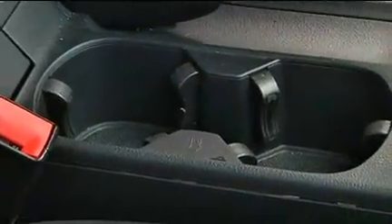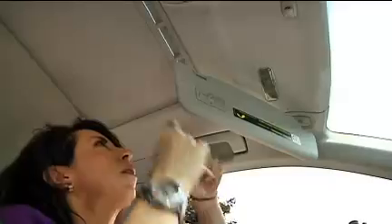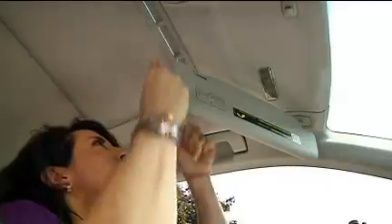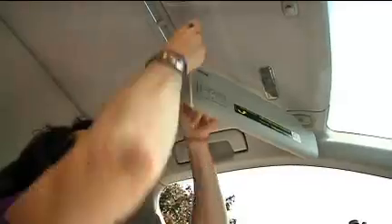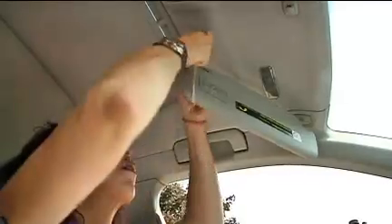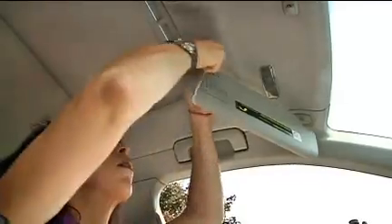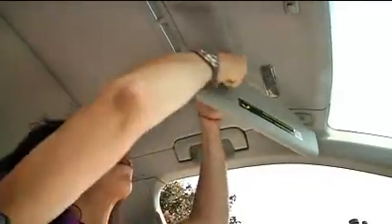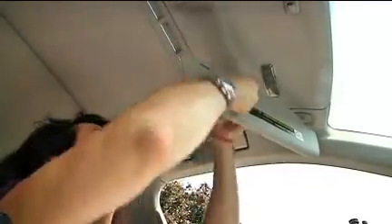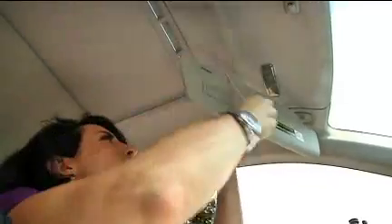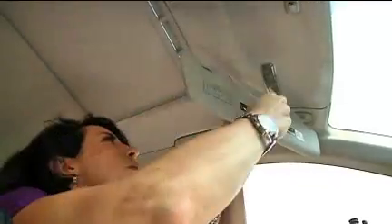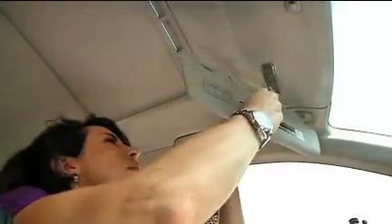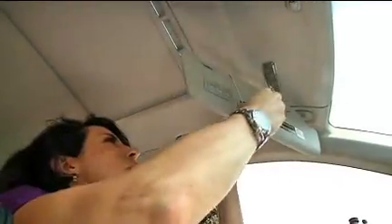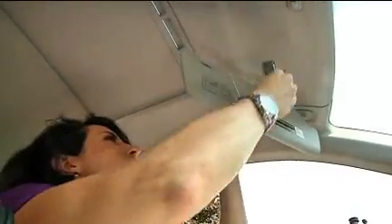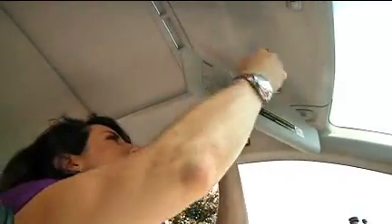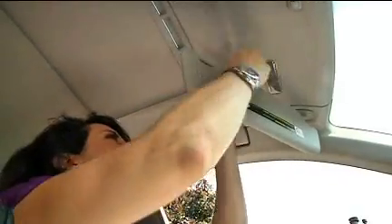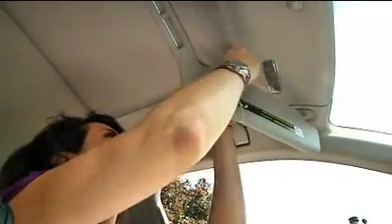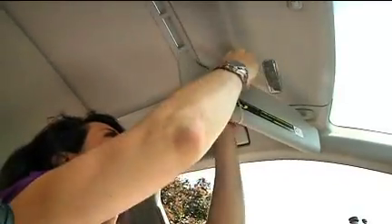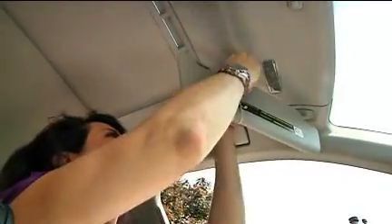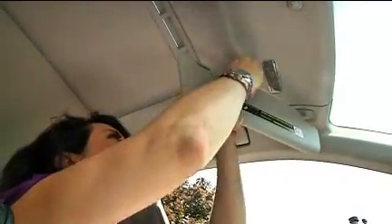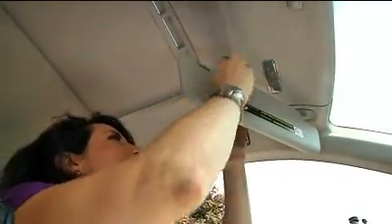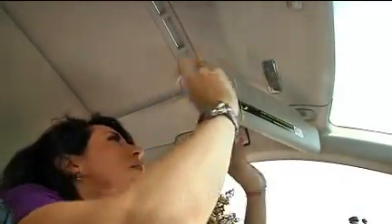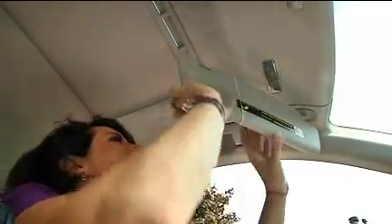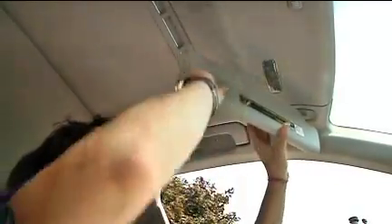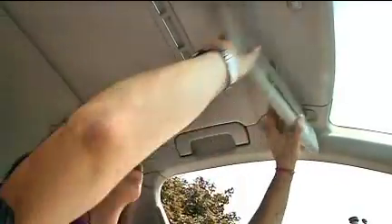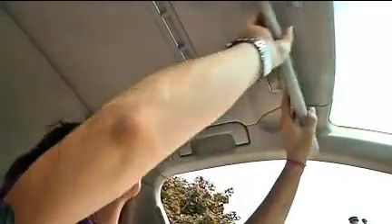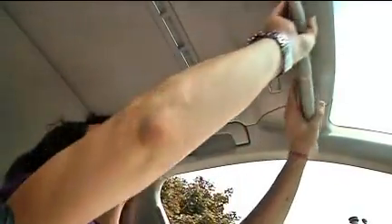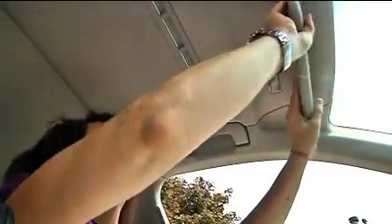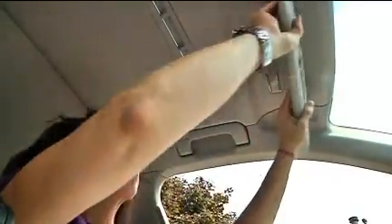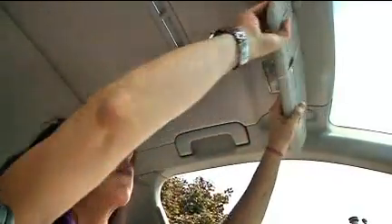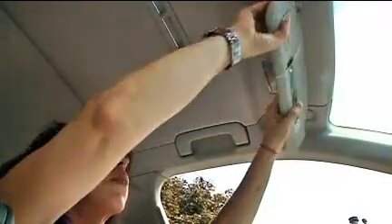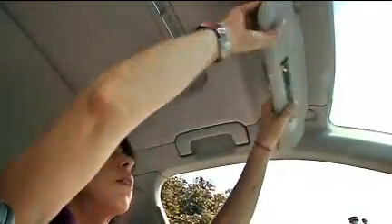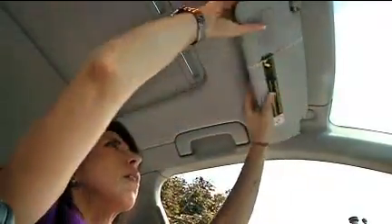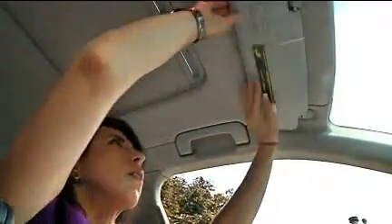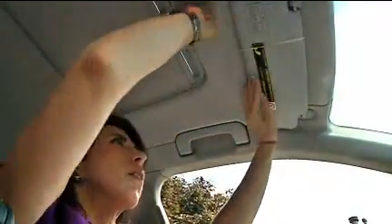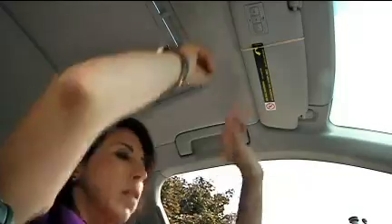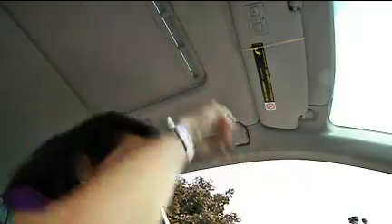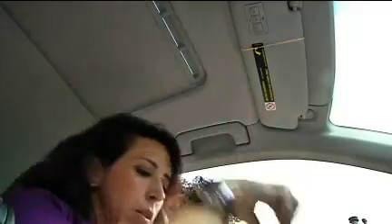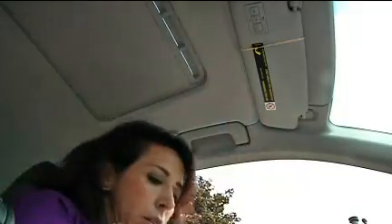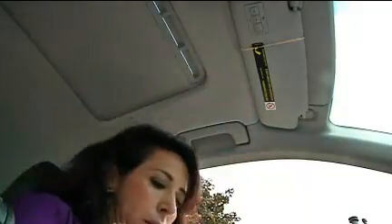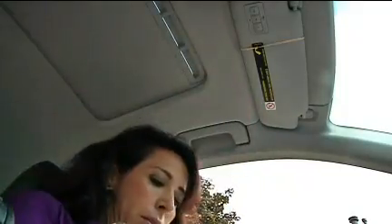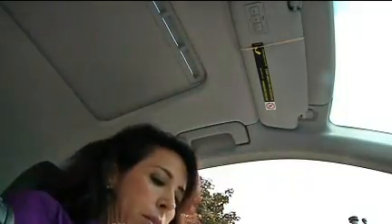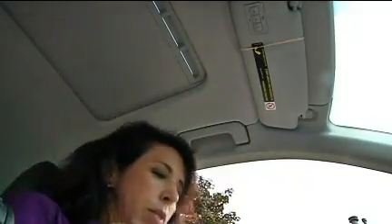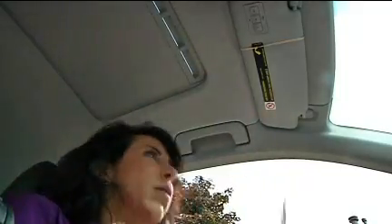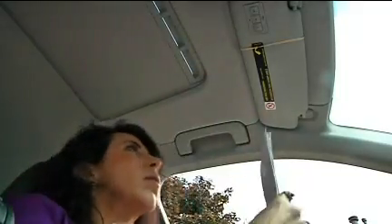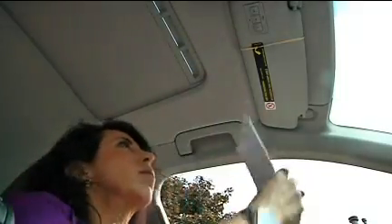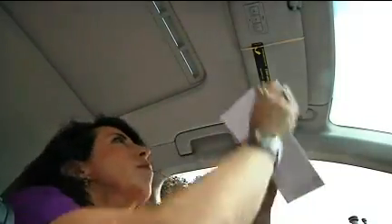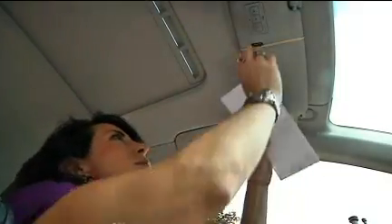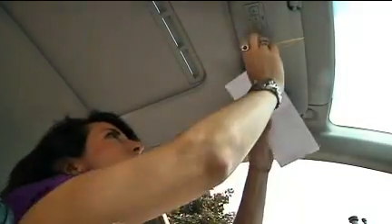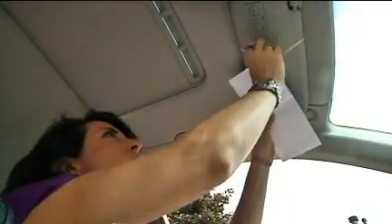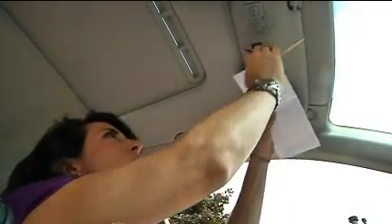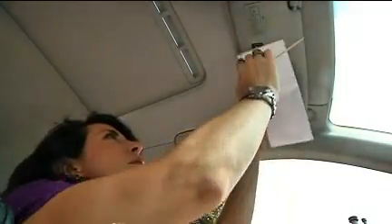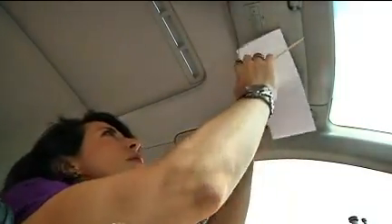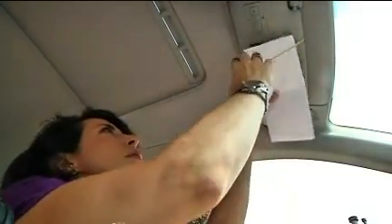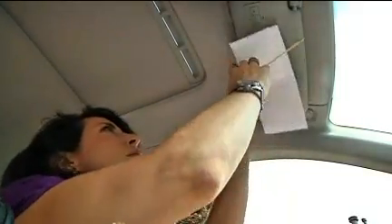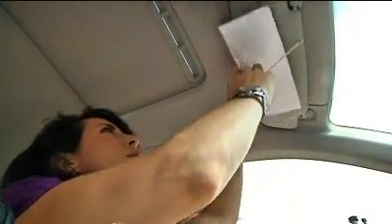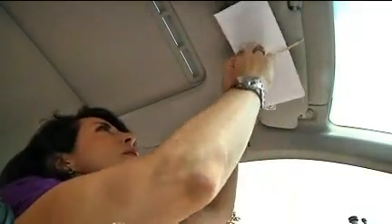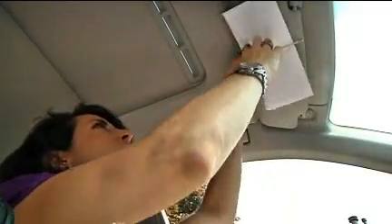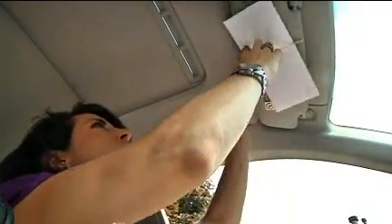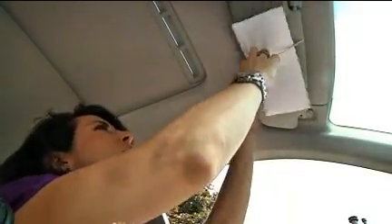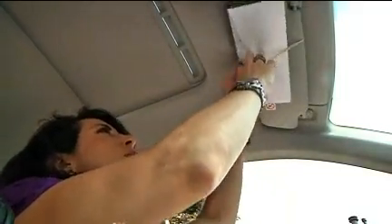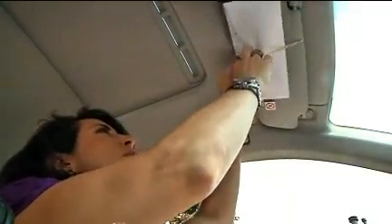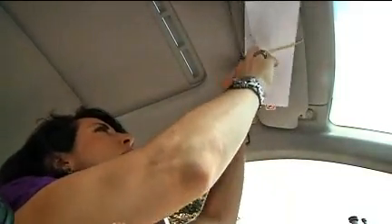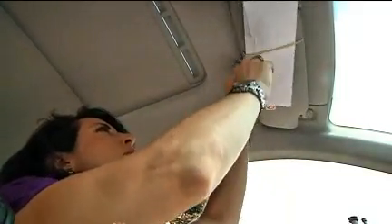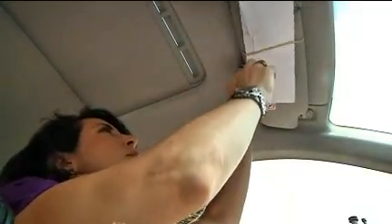Keep a heavy duty rubber band on the driver's side visor to hold parking tickets, directions, mileage logs, and any other papers relevant to the day's travels.